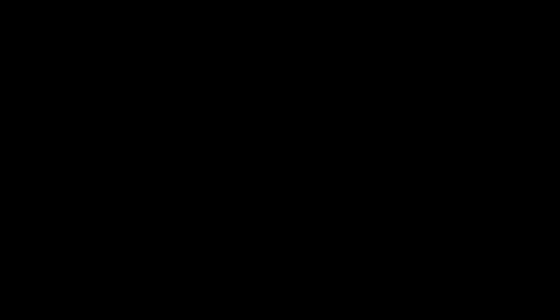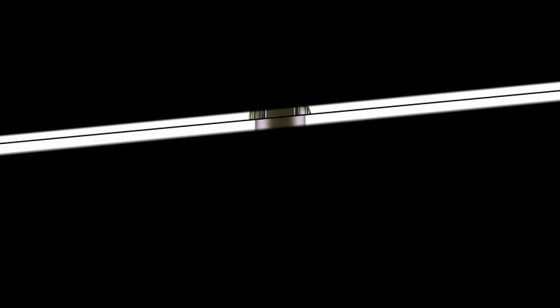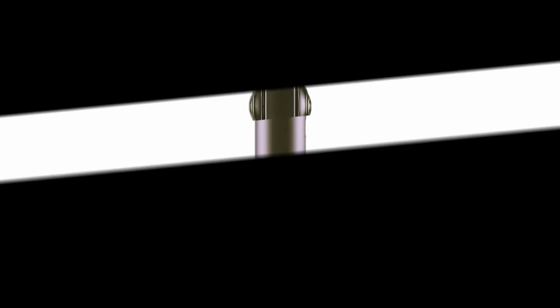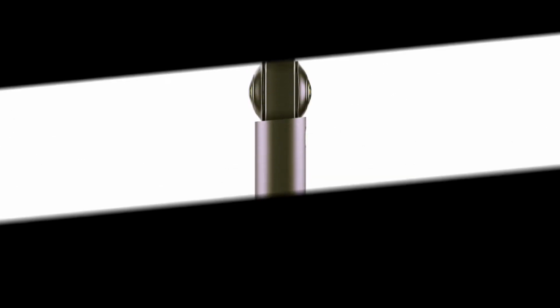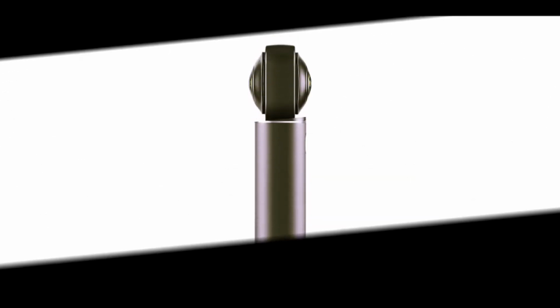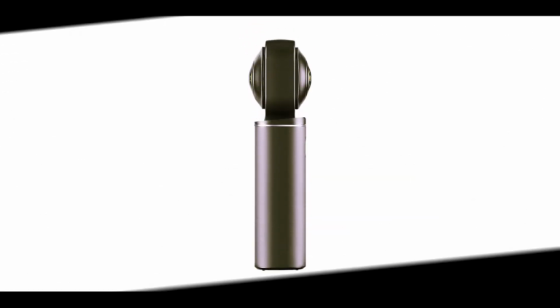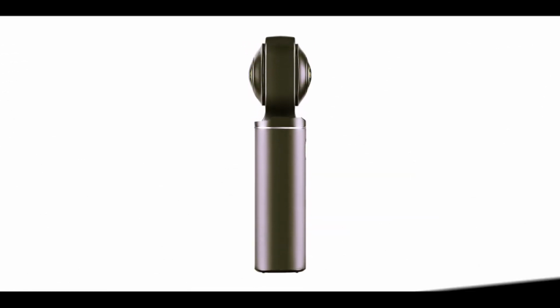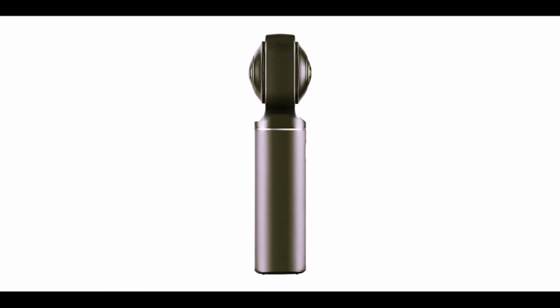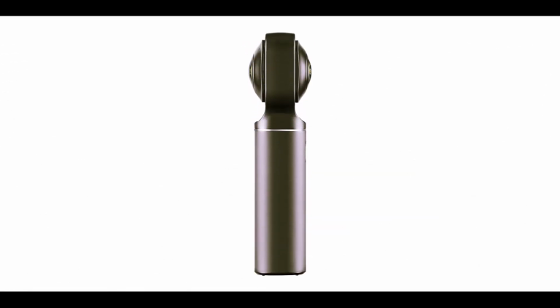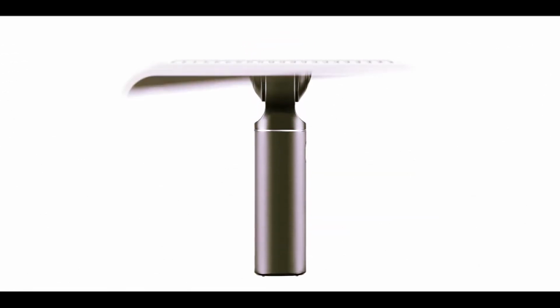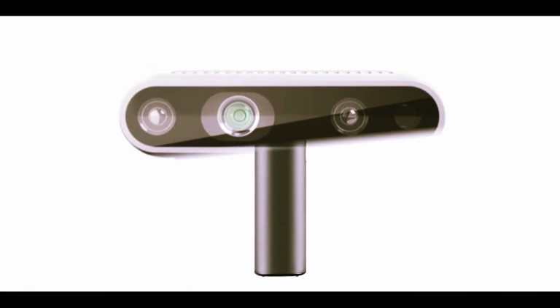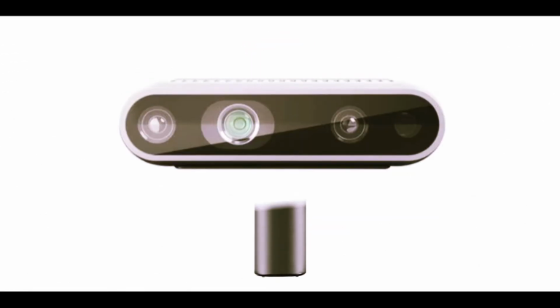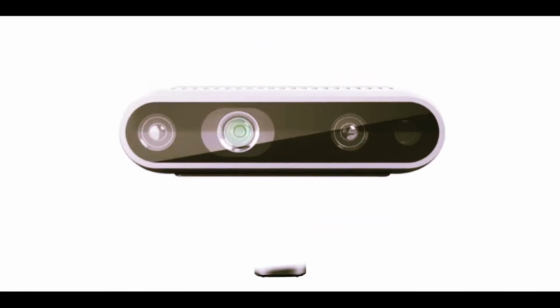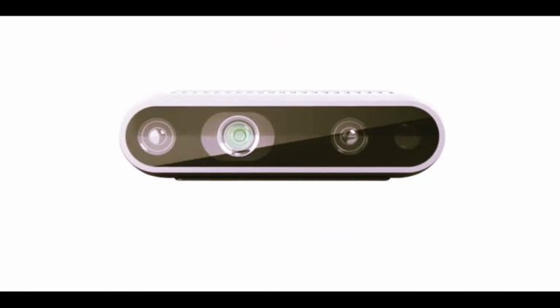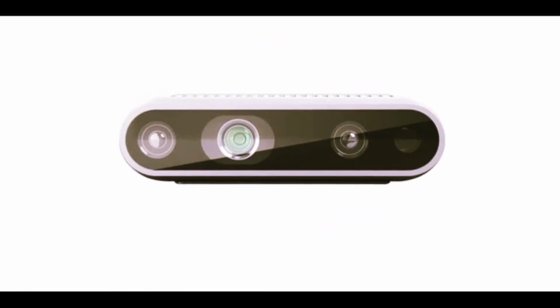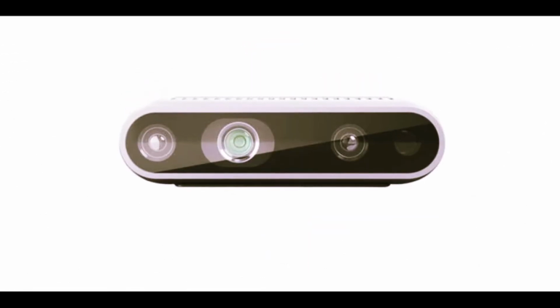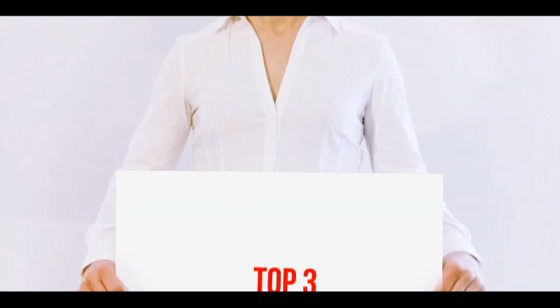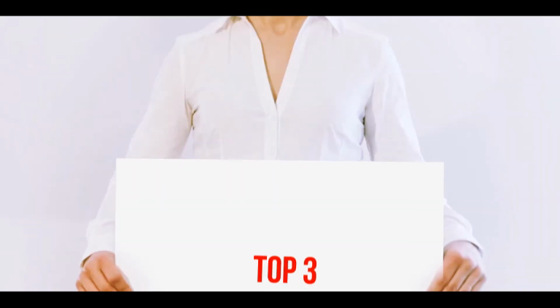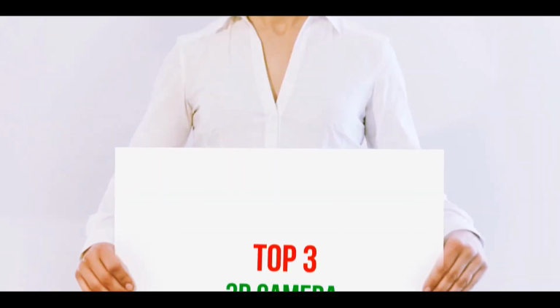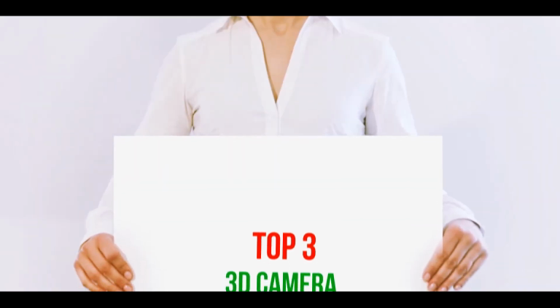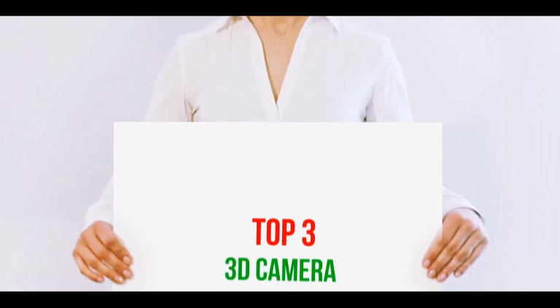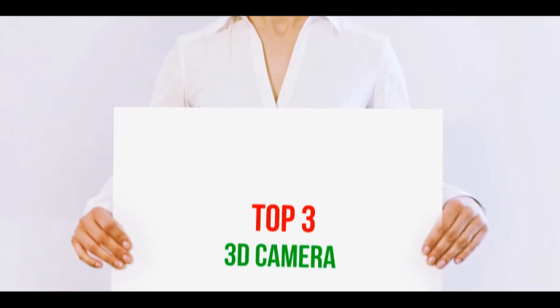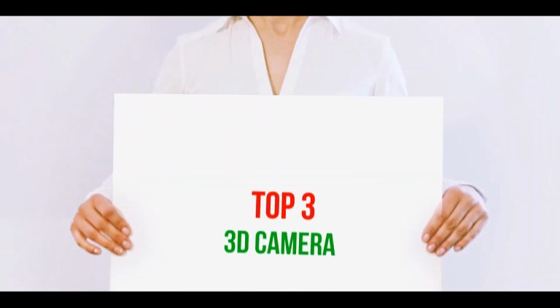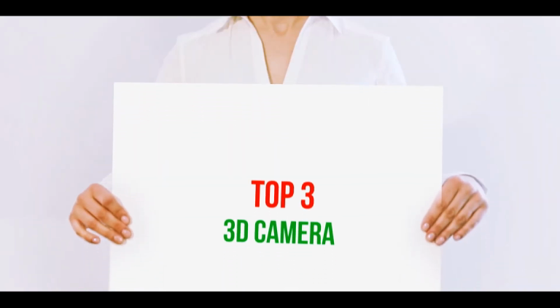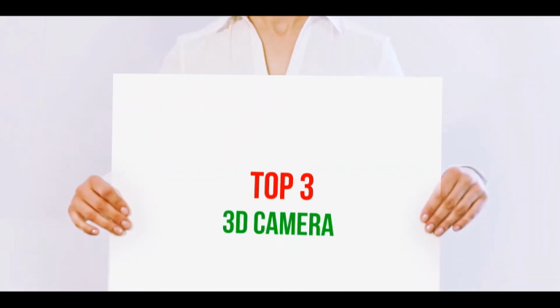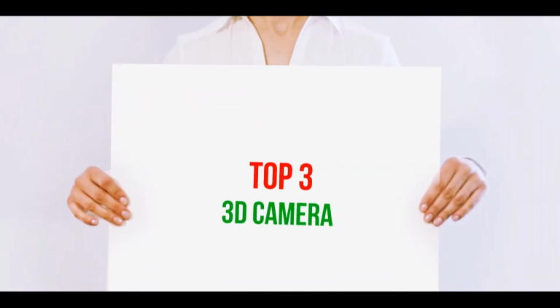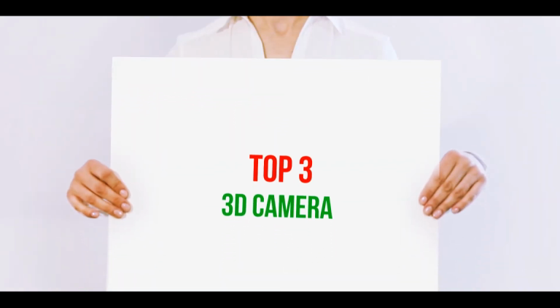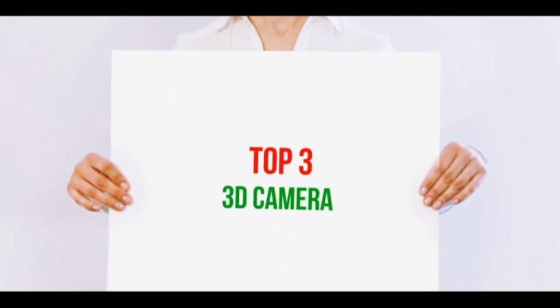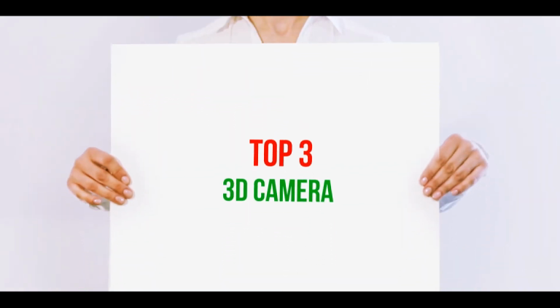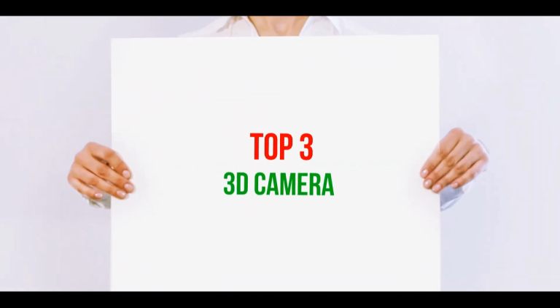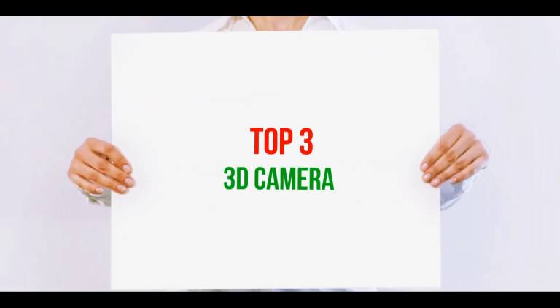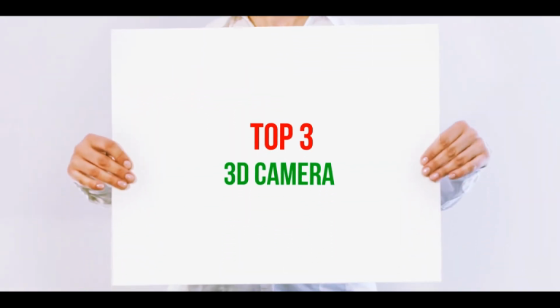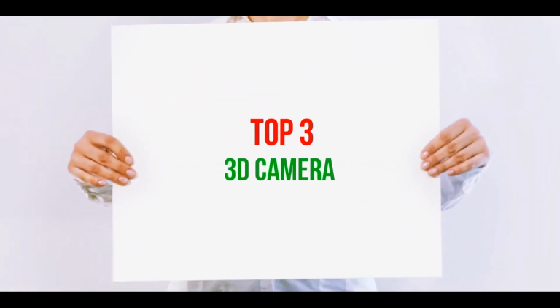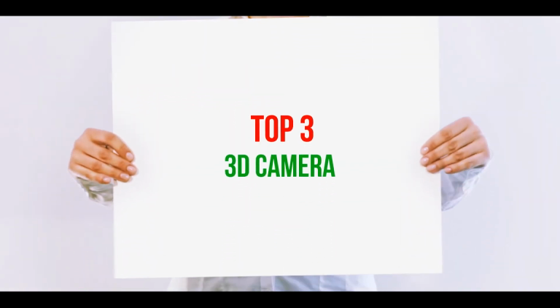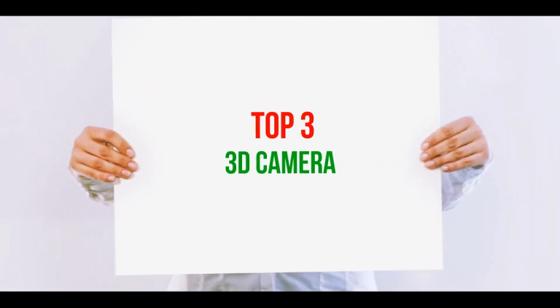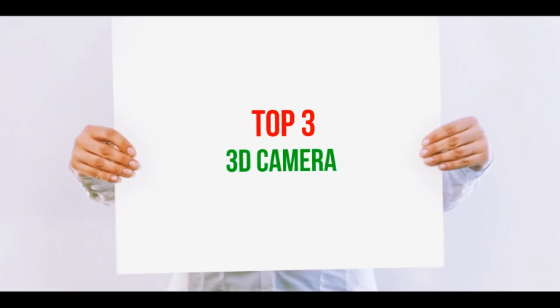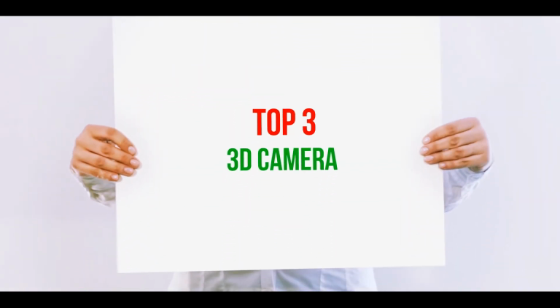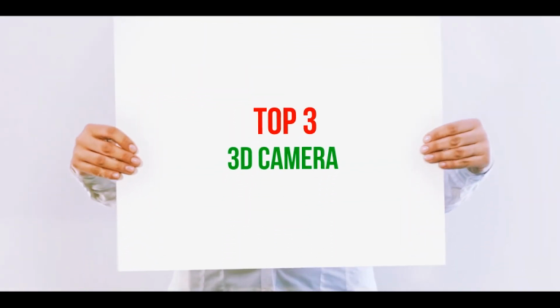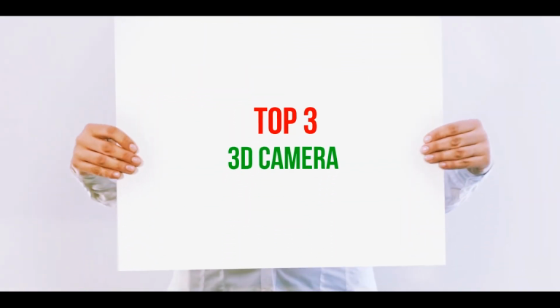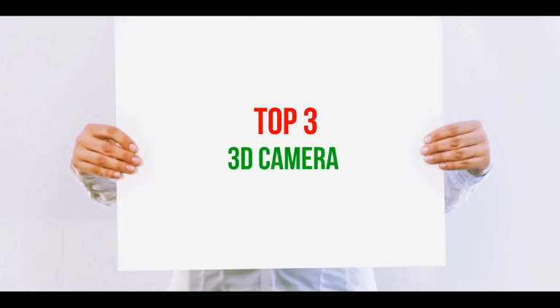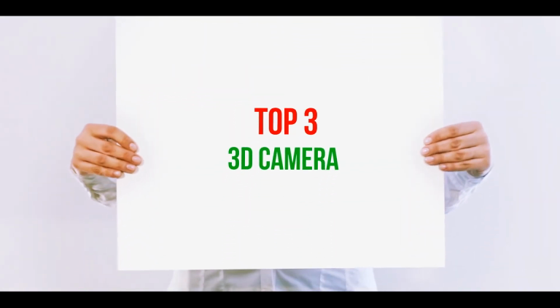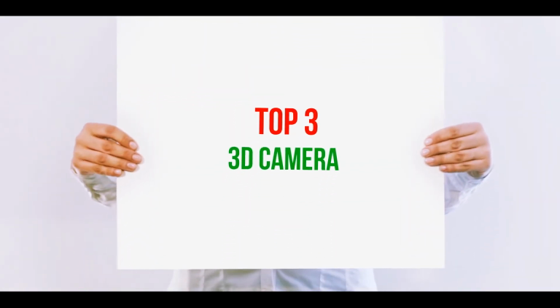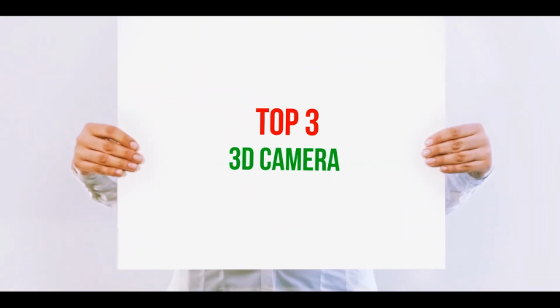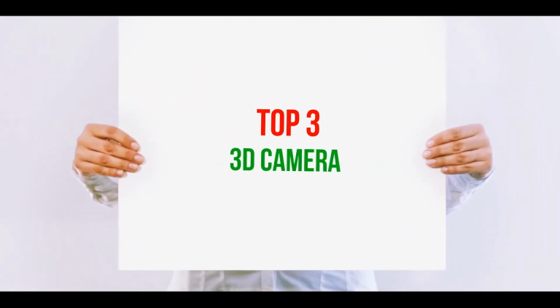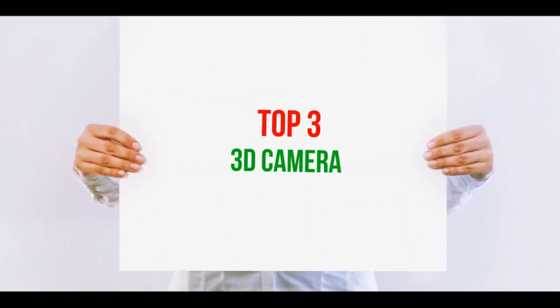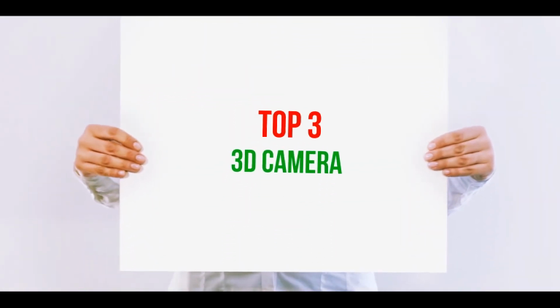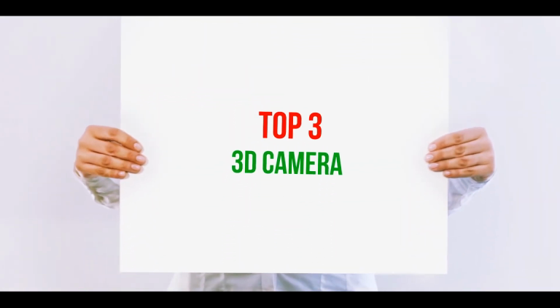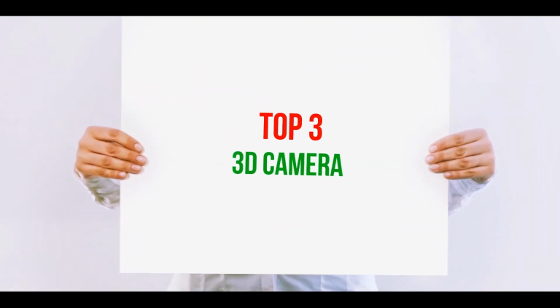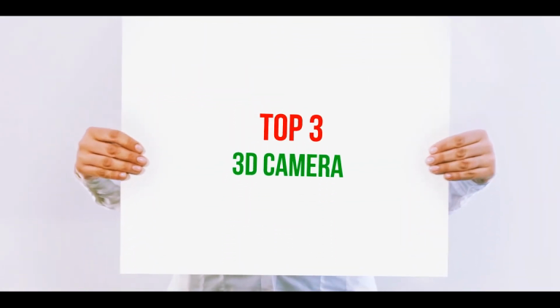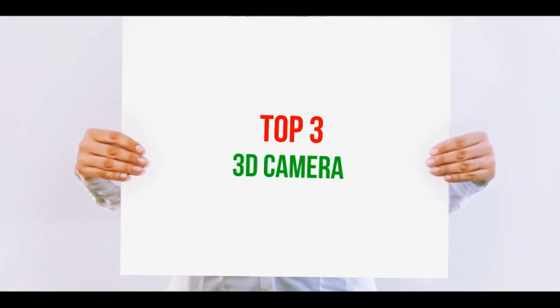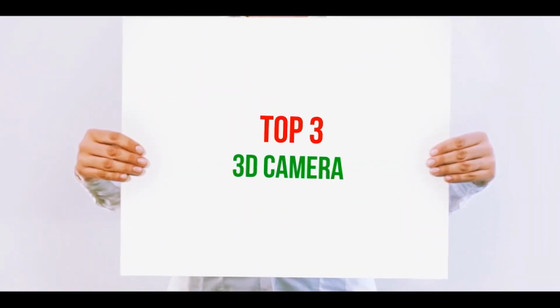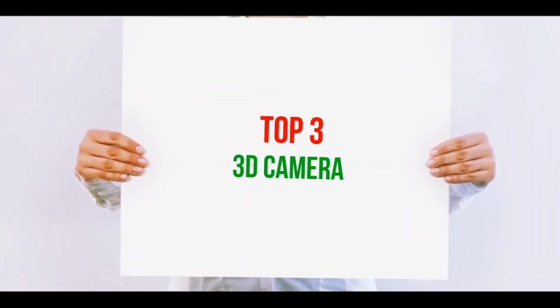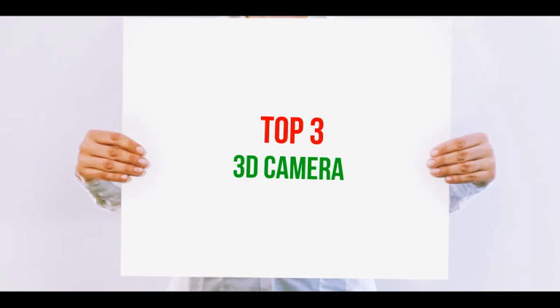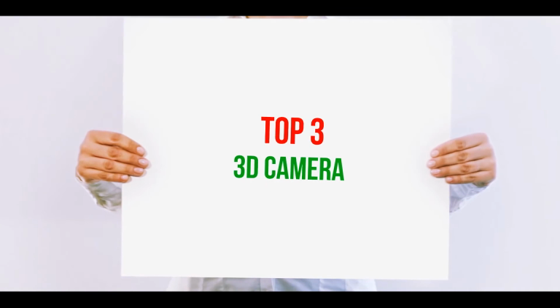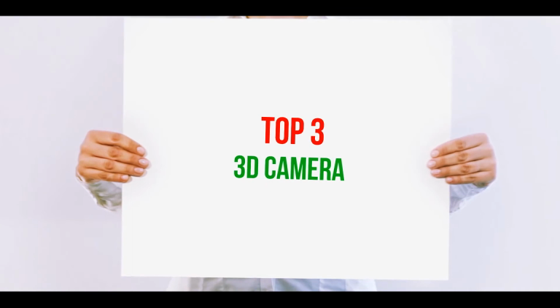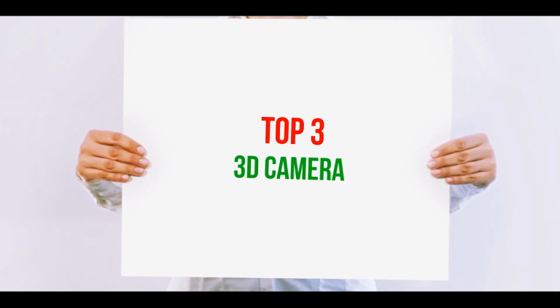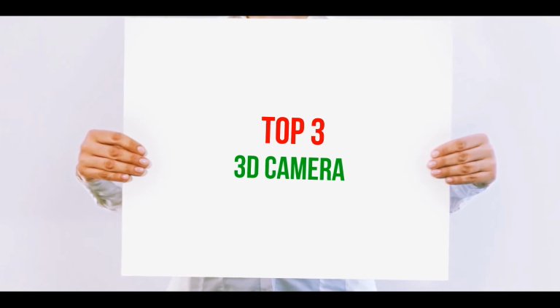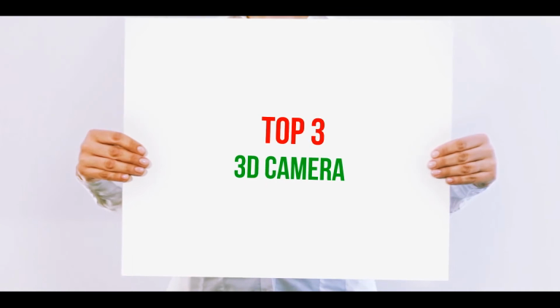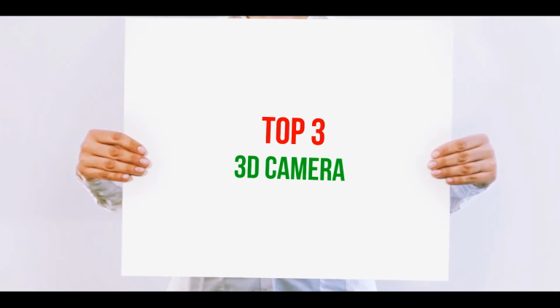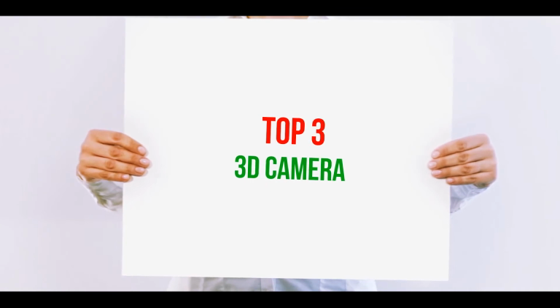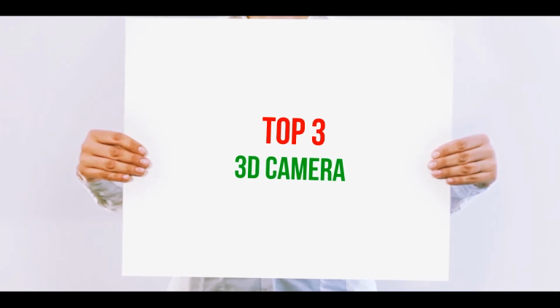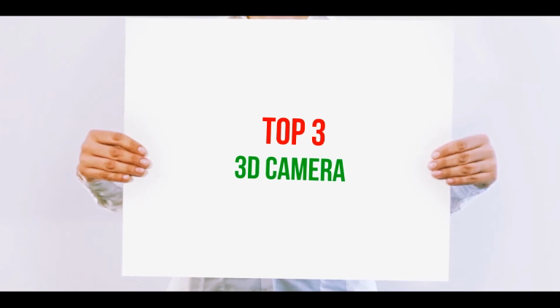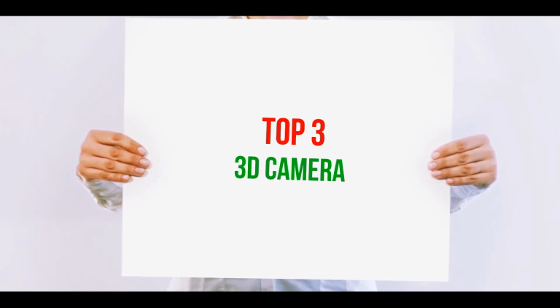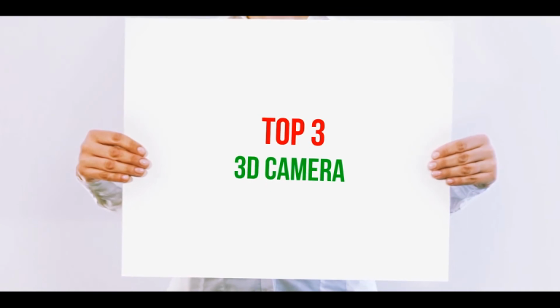Hi guys, welcome back to my channel. In today's video, we're gonna check out top 3 best 3D cameras.